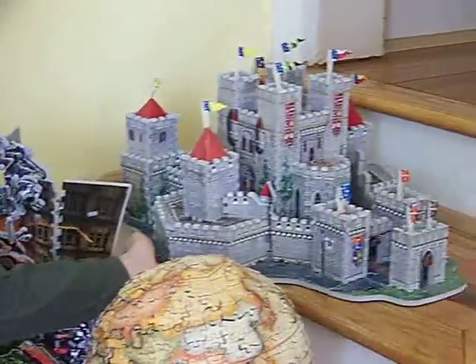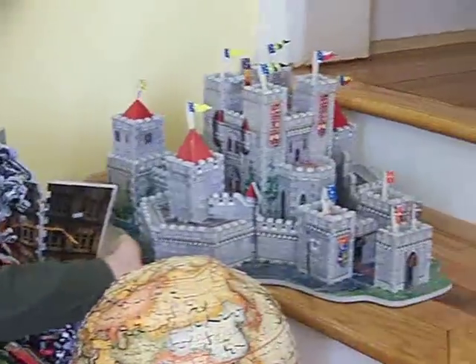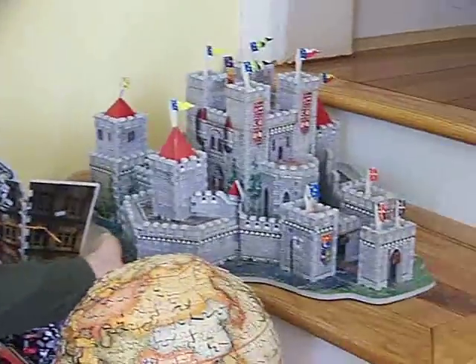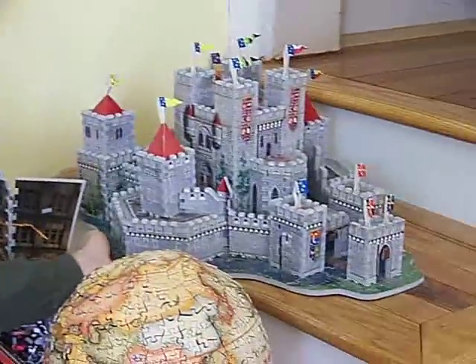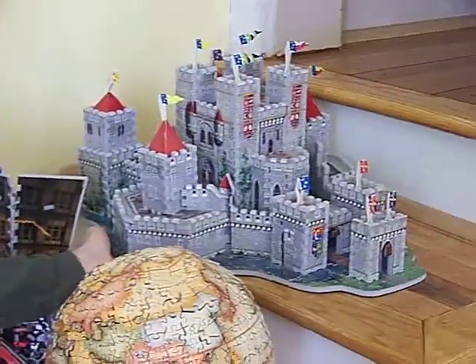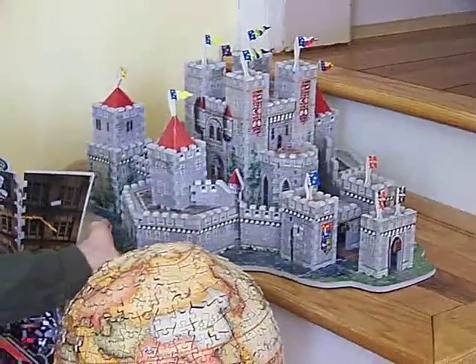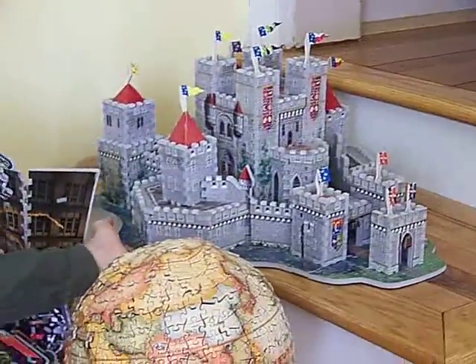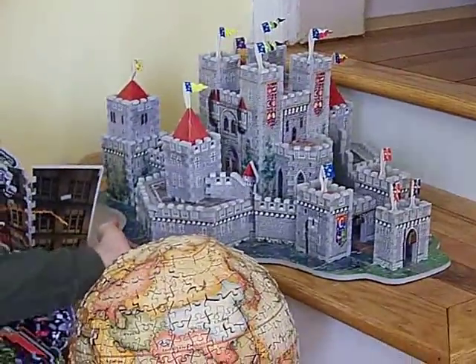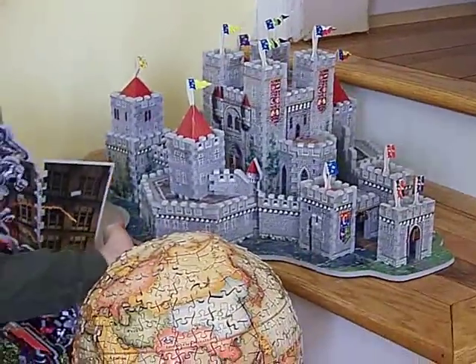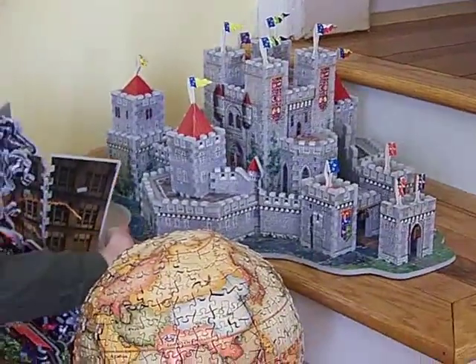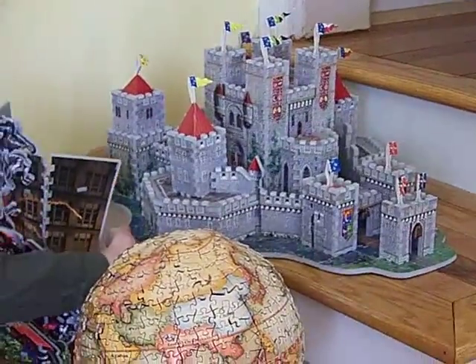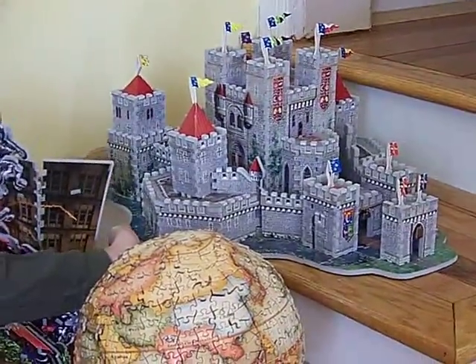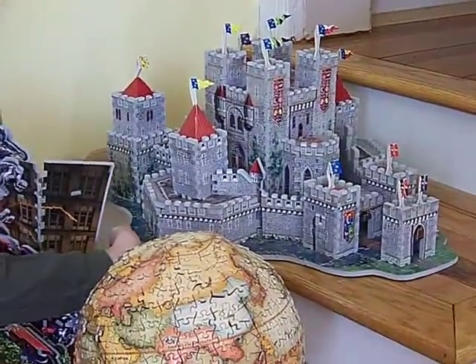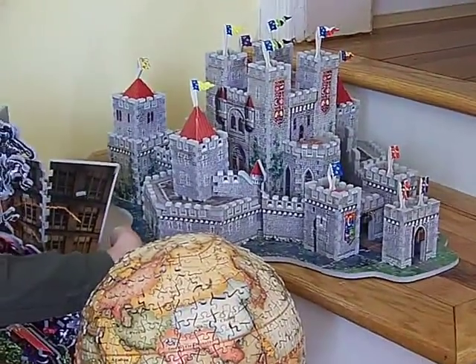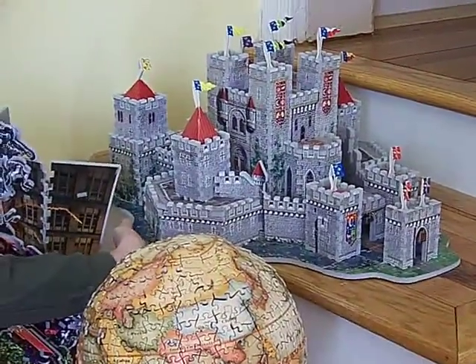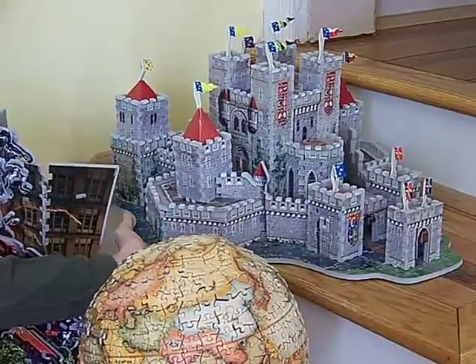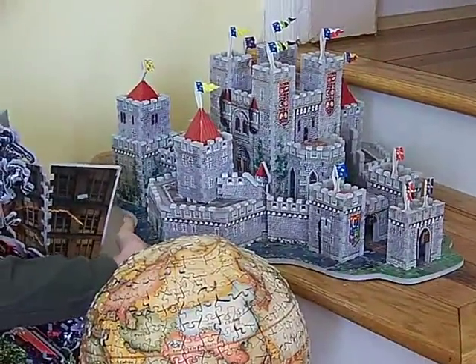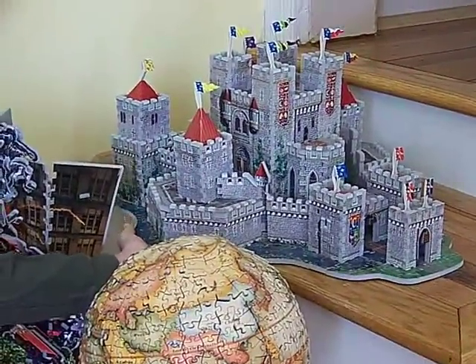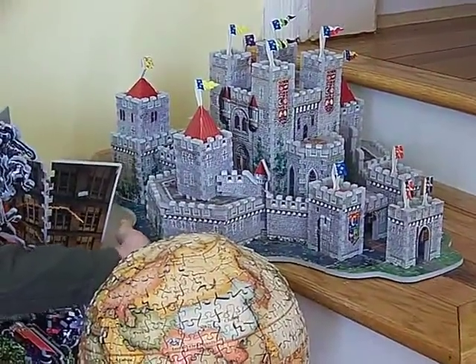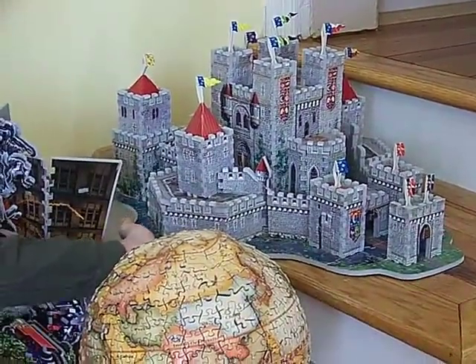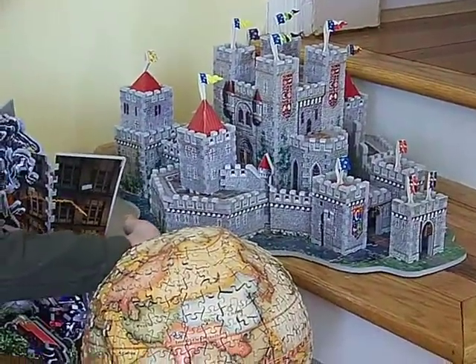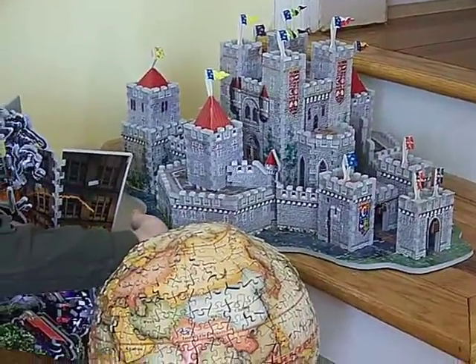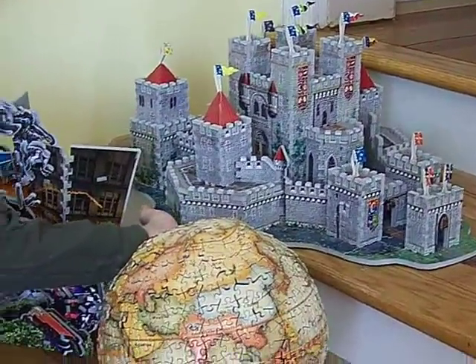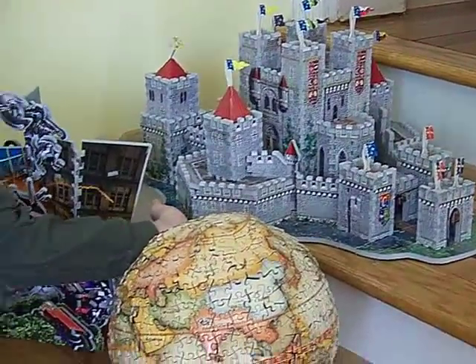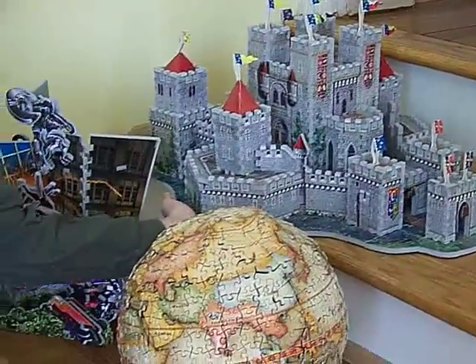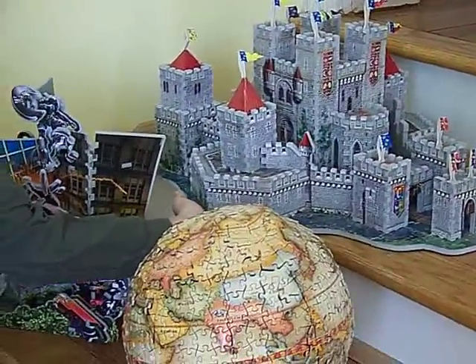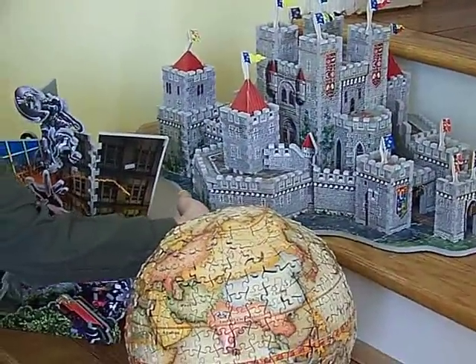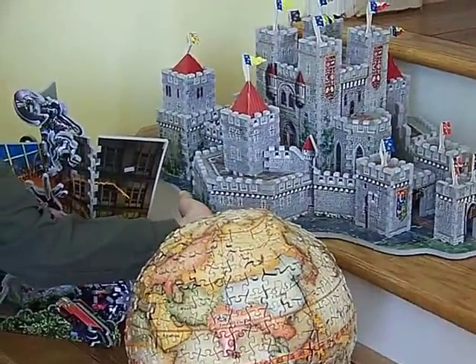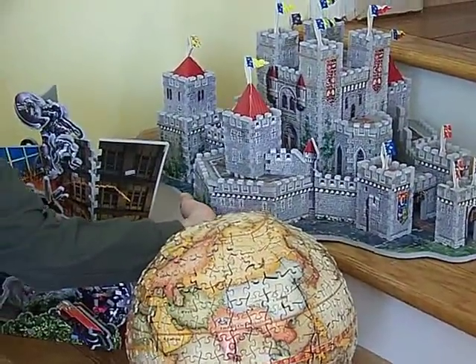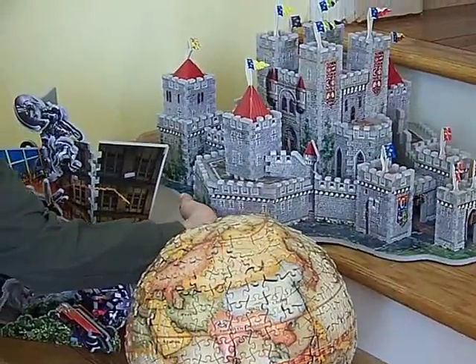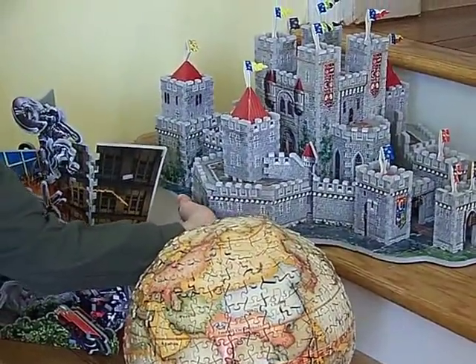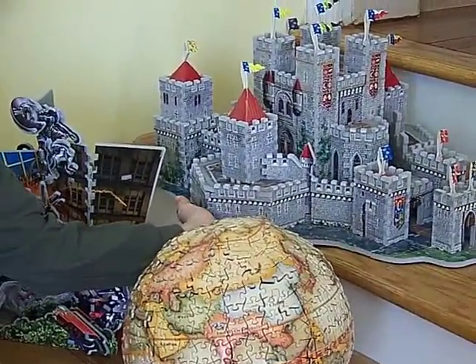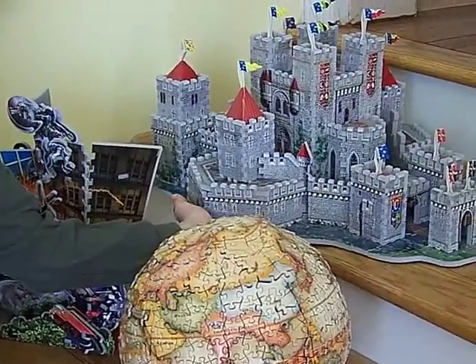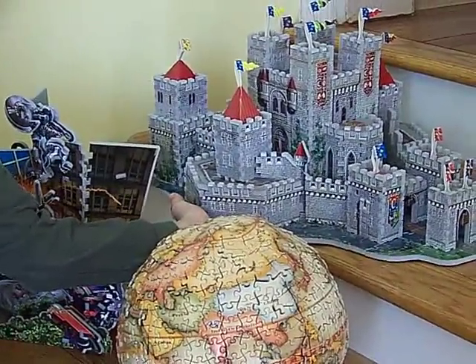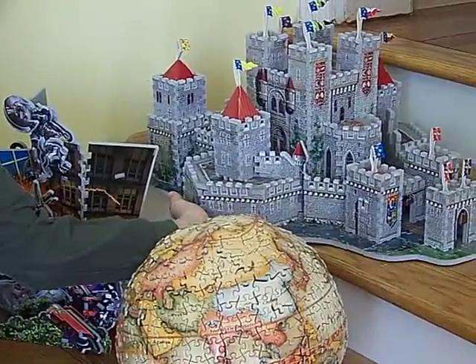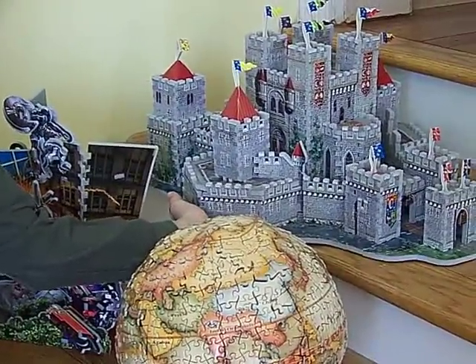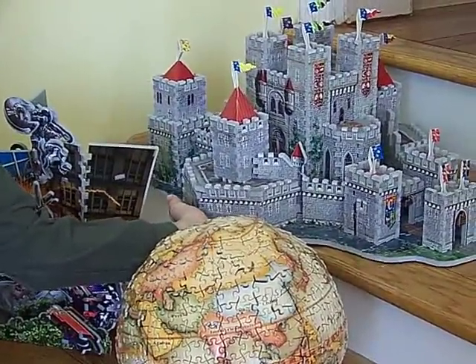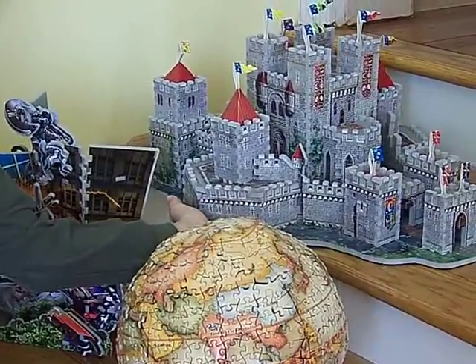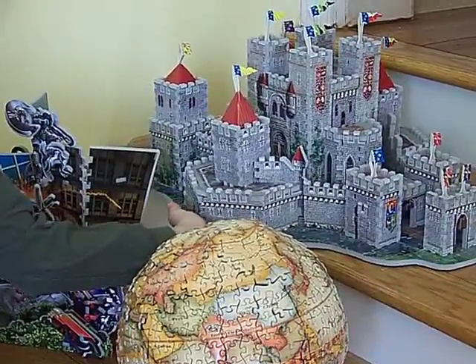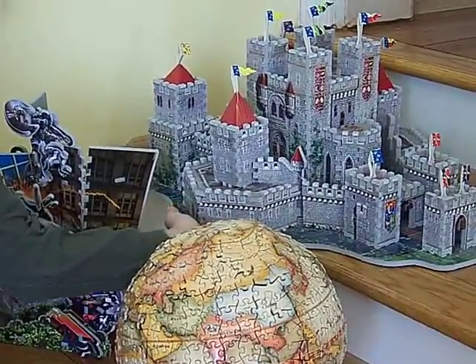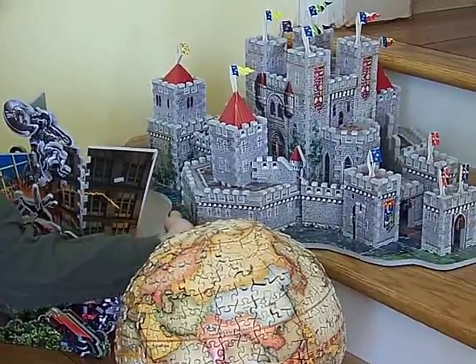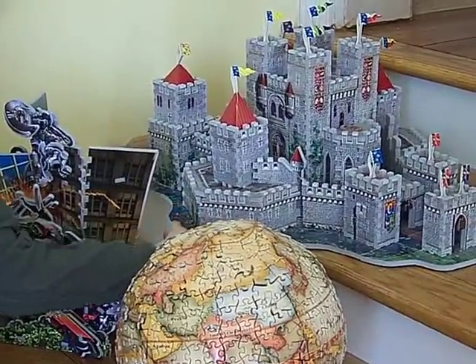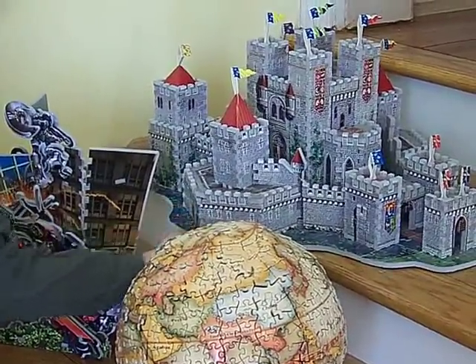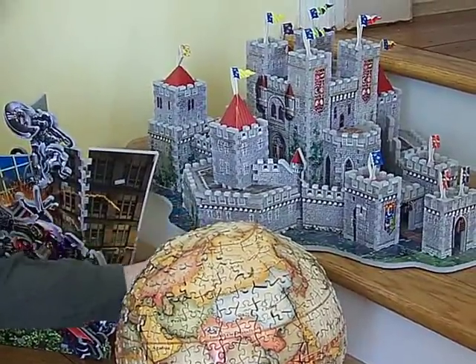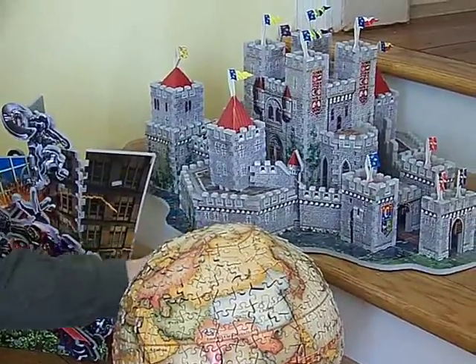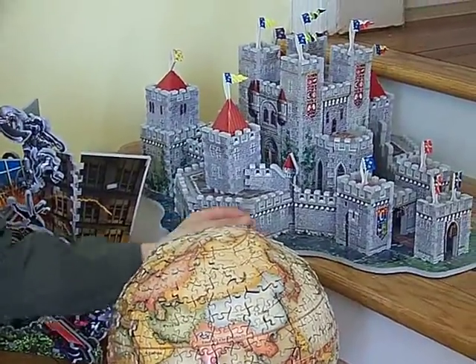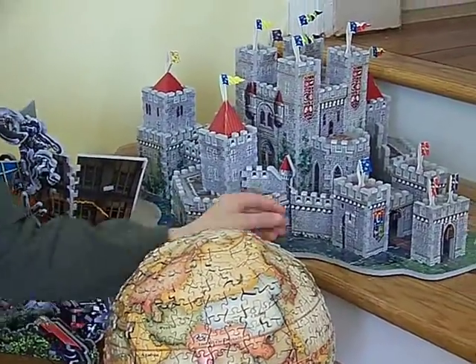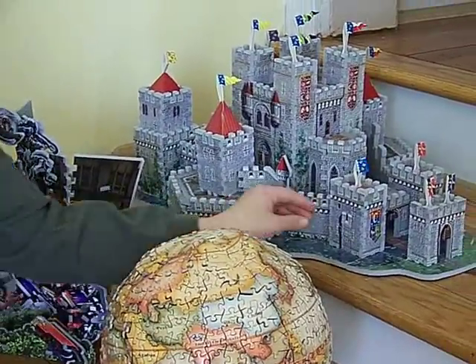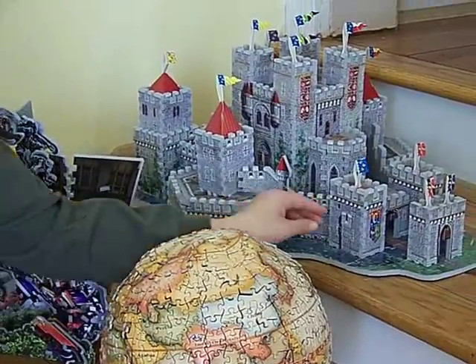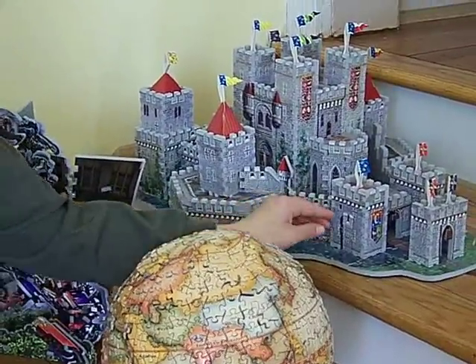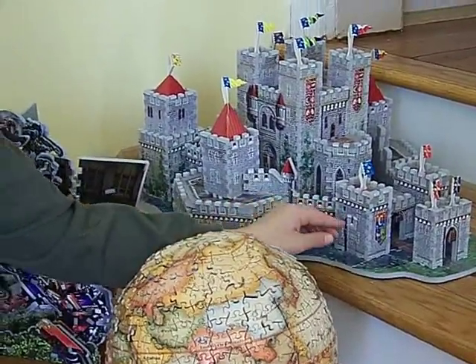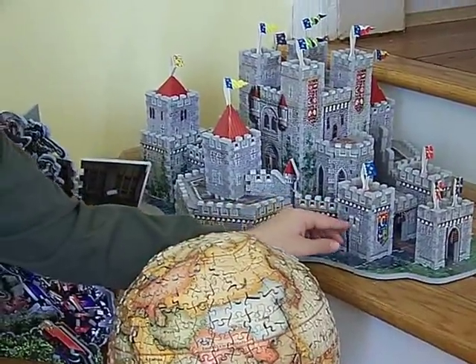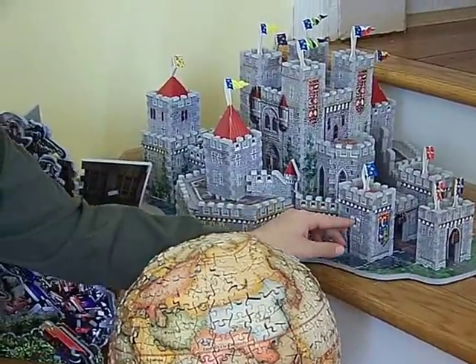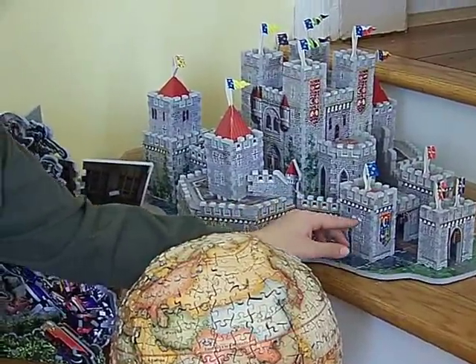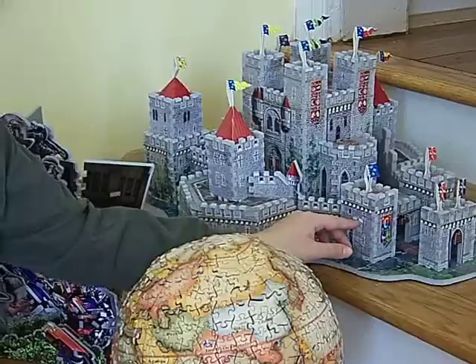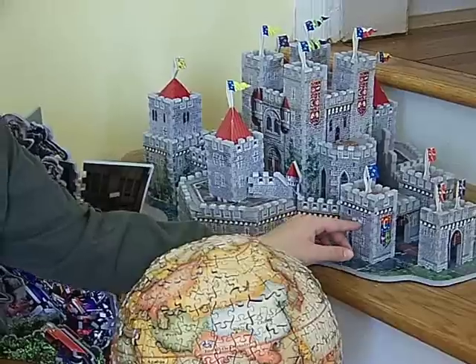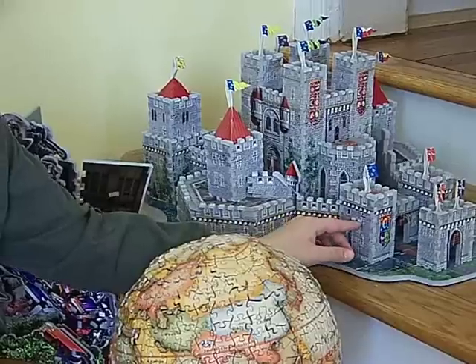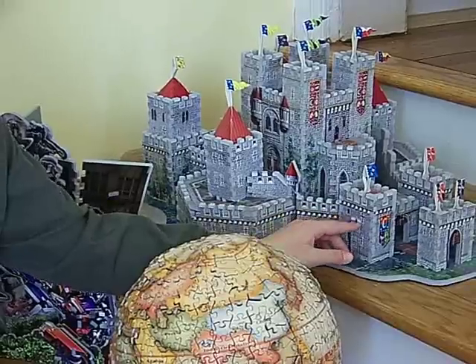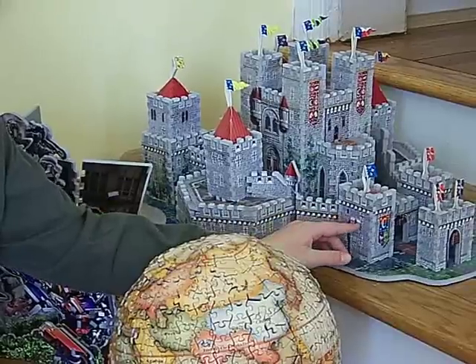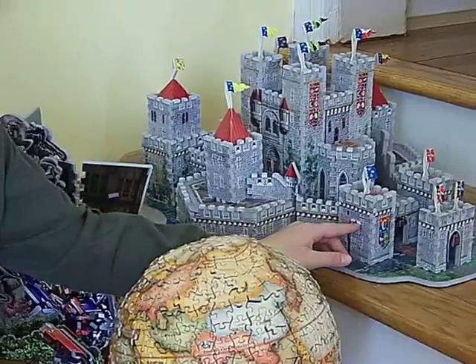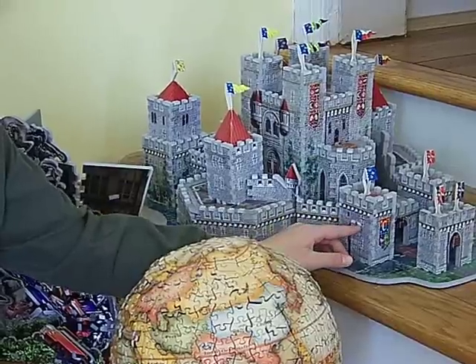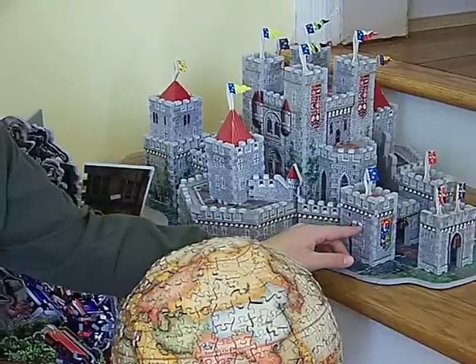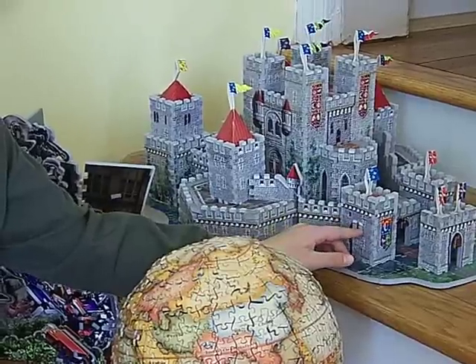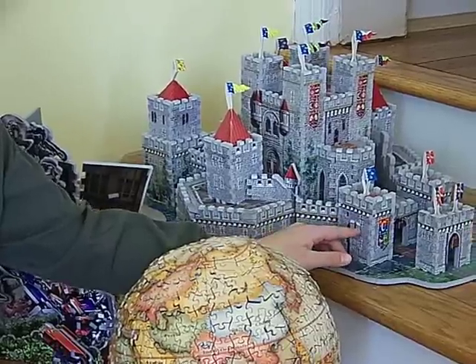Right over here, I have Camelot. It was hard to build this puzzle because all the pieces were exactly the same color.